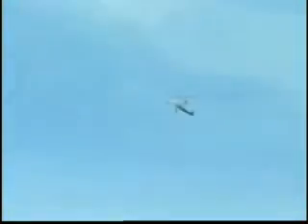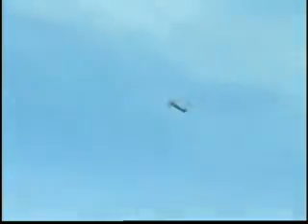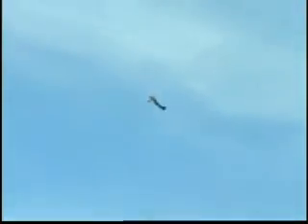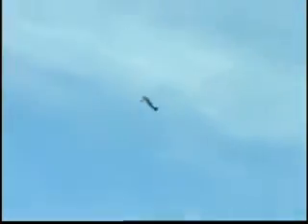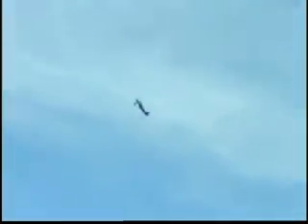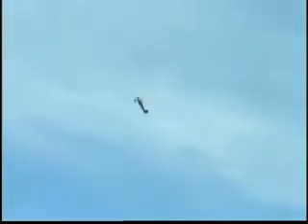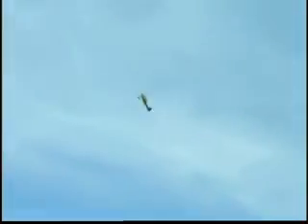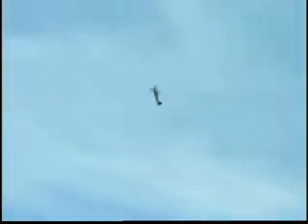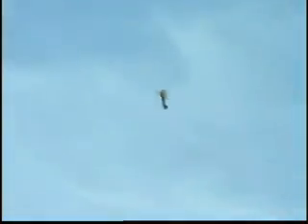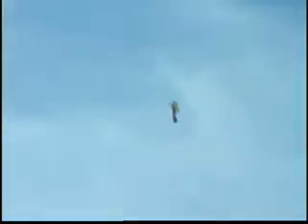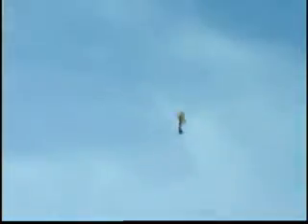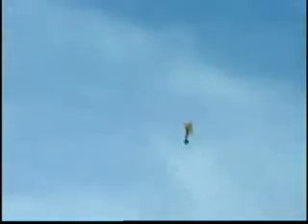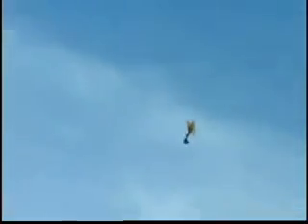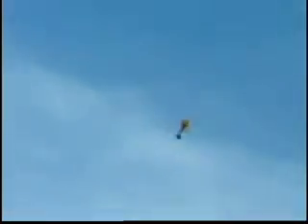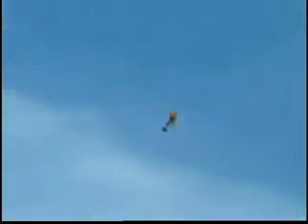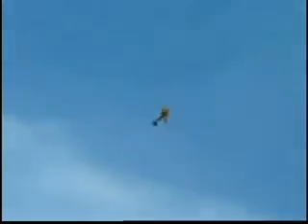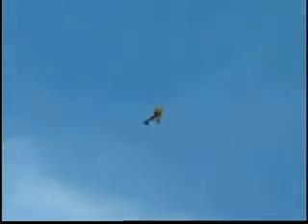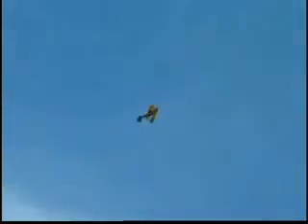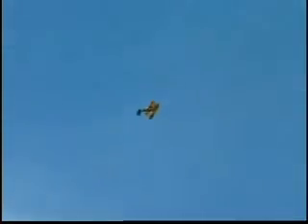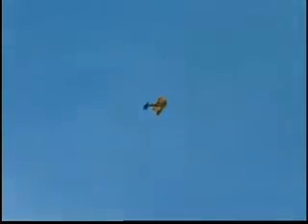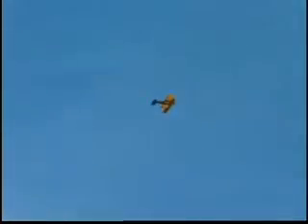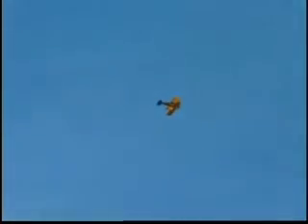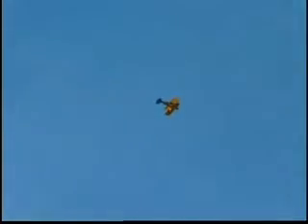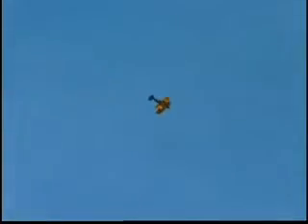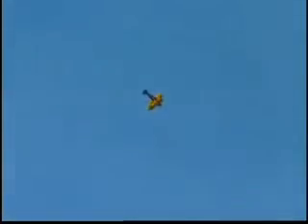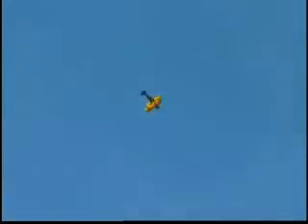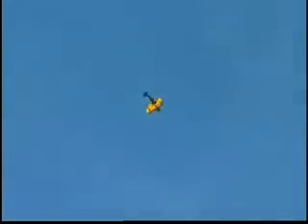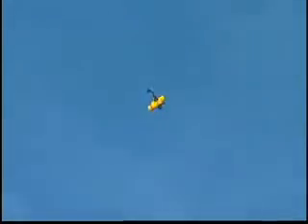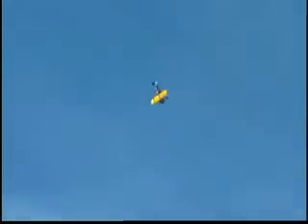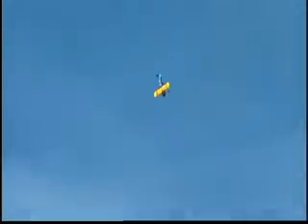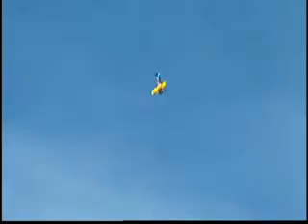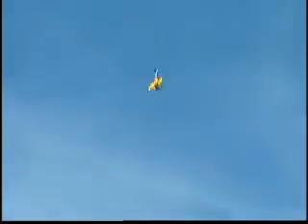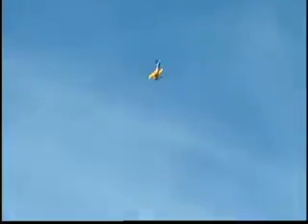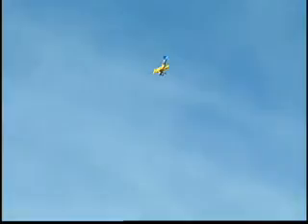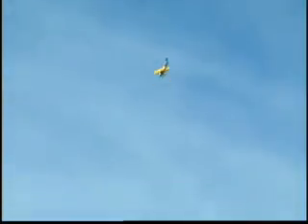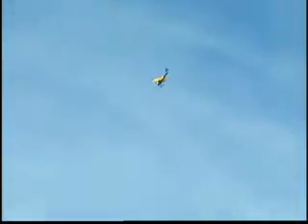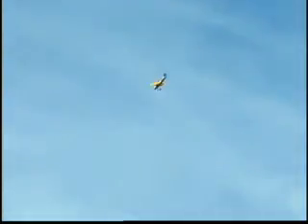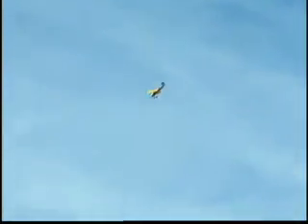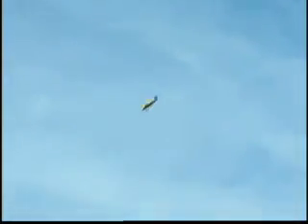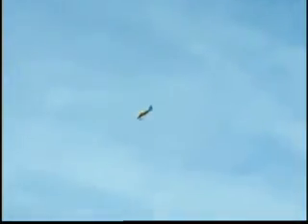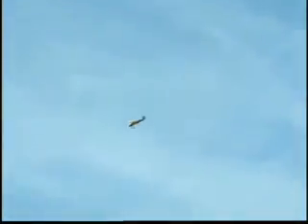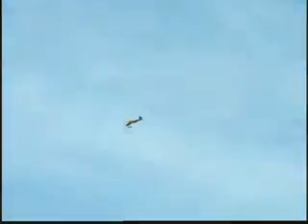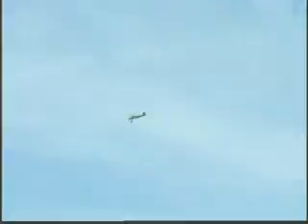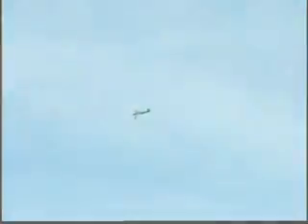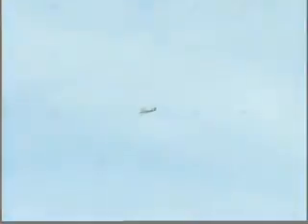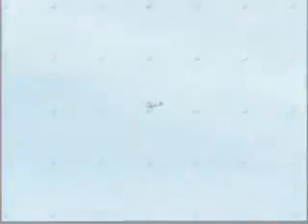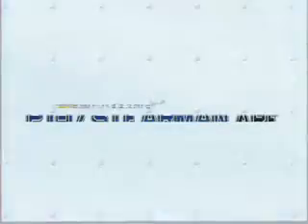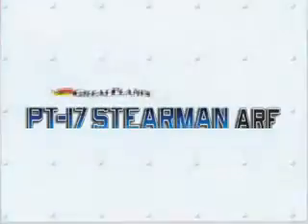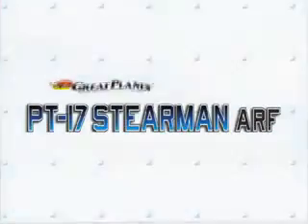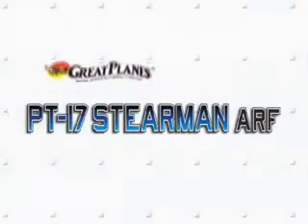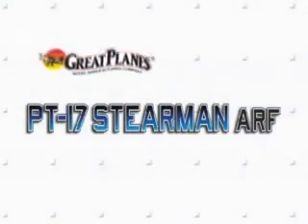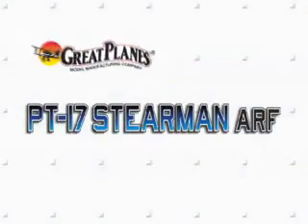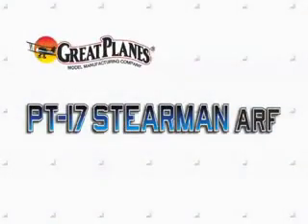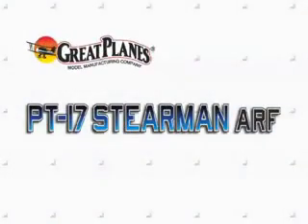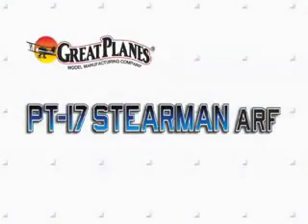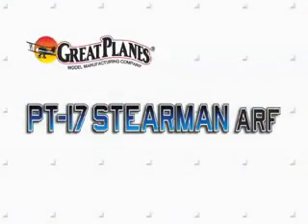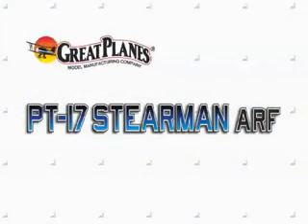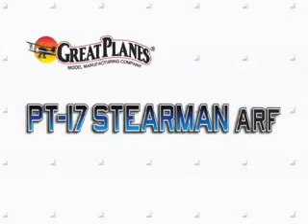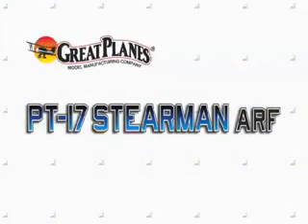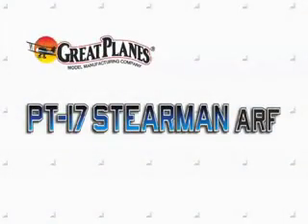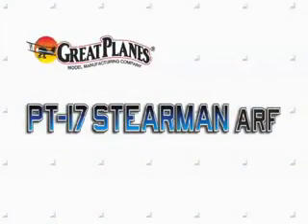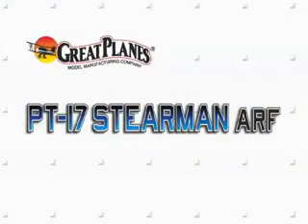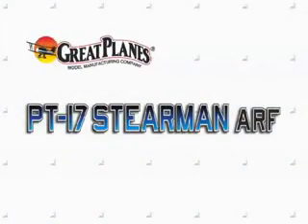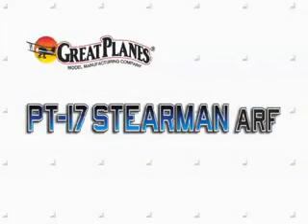Loops, rolls, spins, inverted flight — you can do them all and more with this crowd-pleaser. Check out the PT-17 Stearman today.